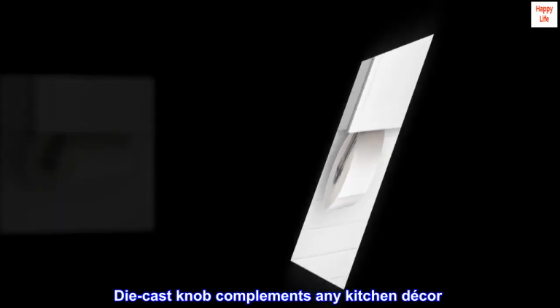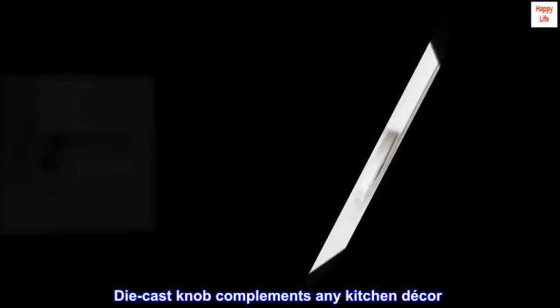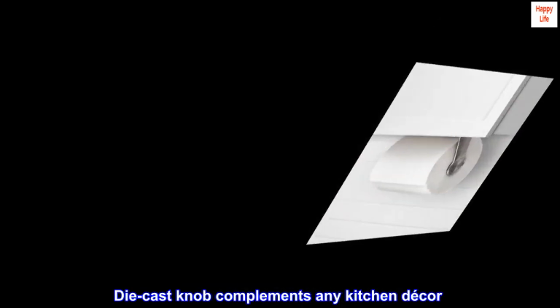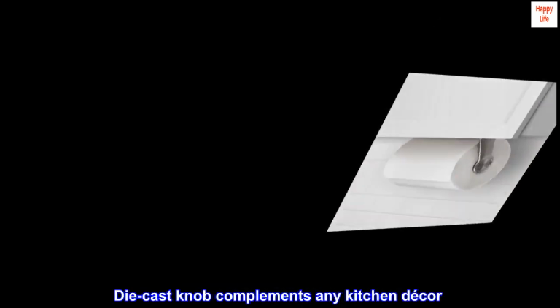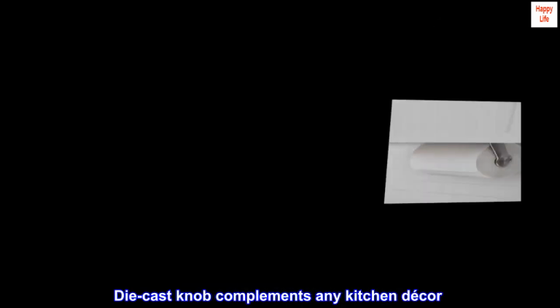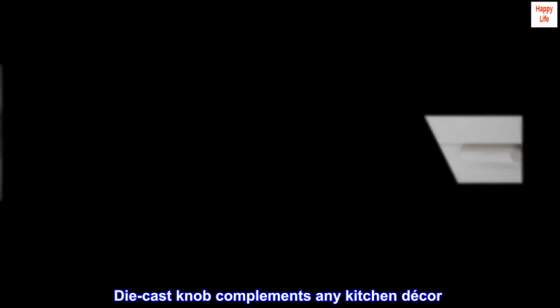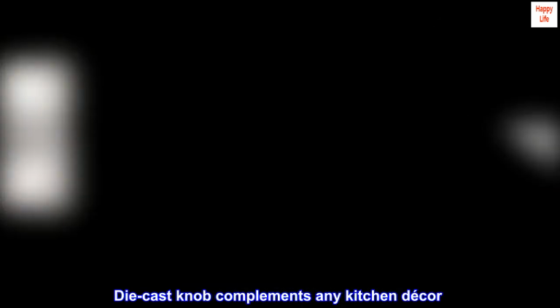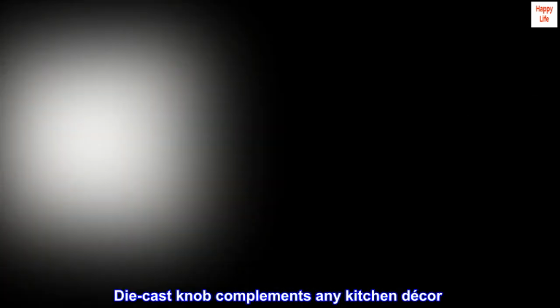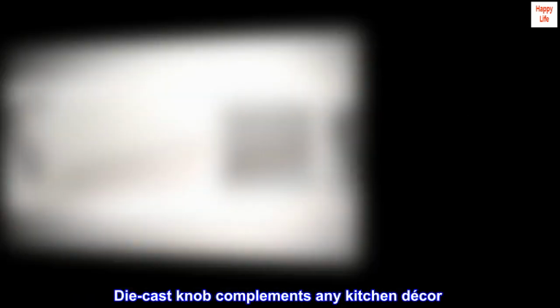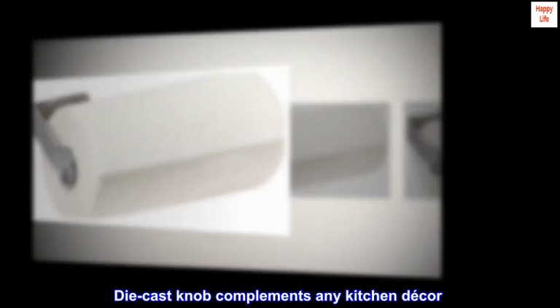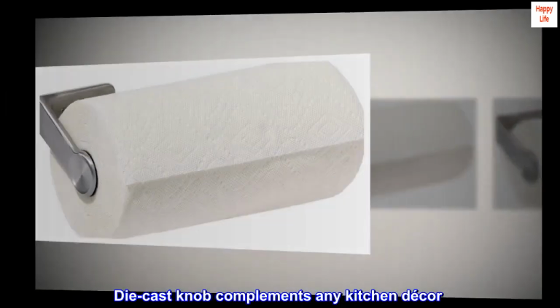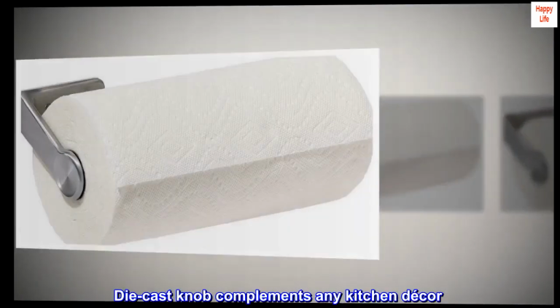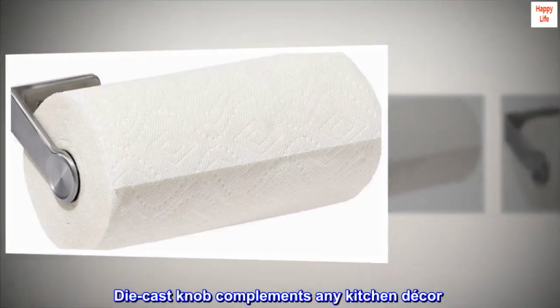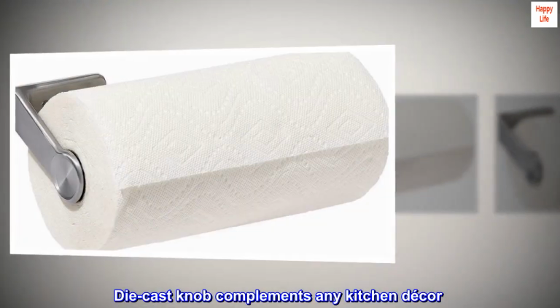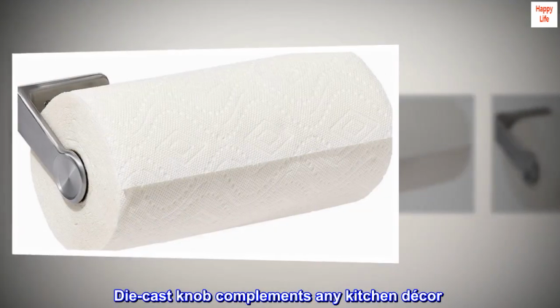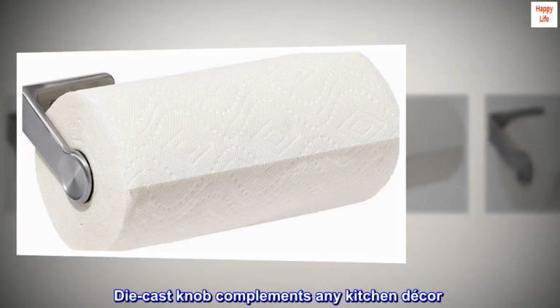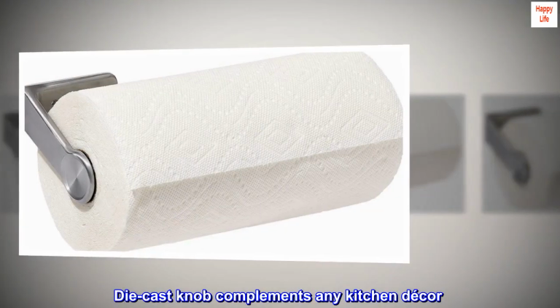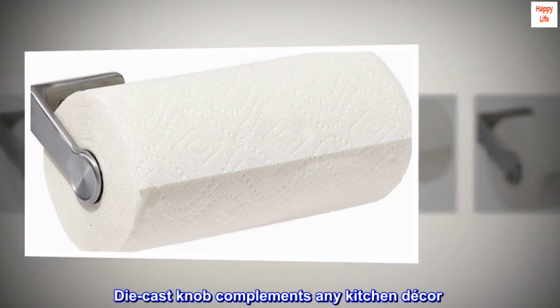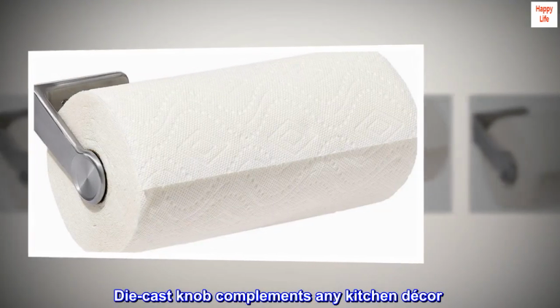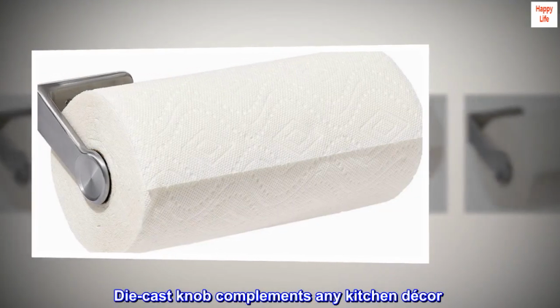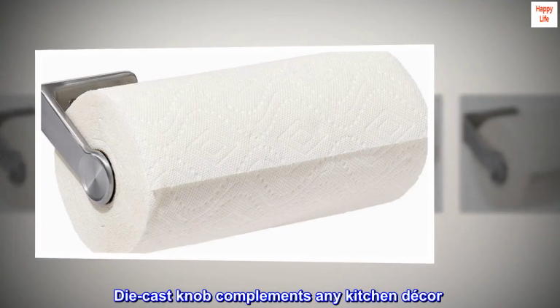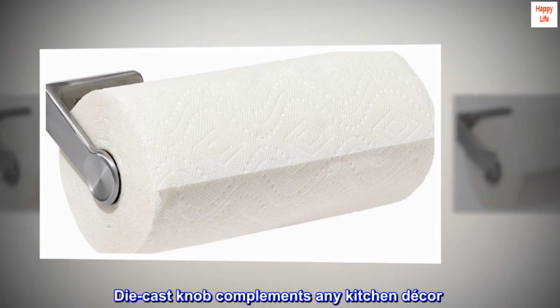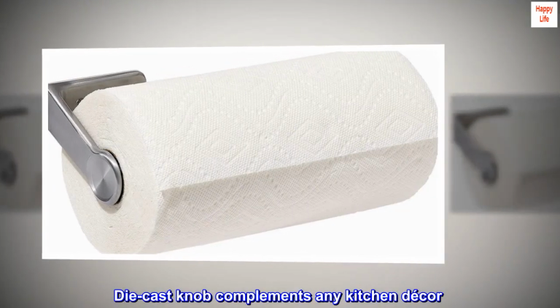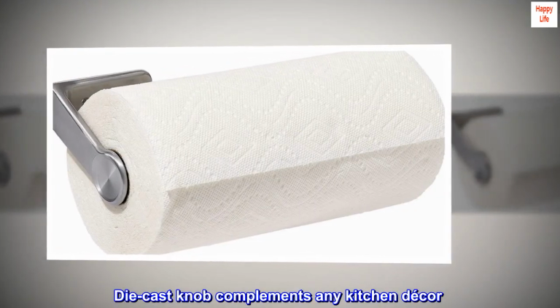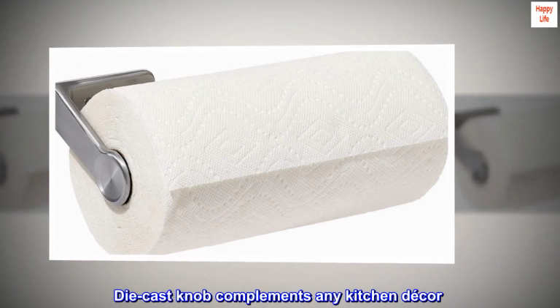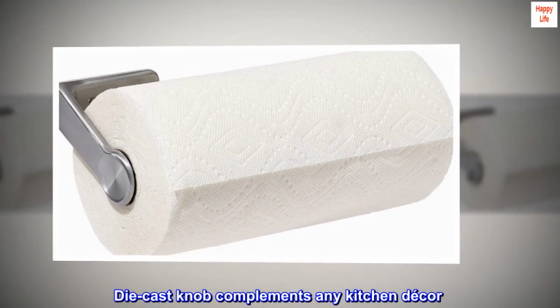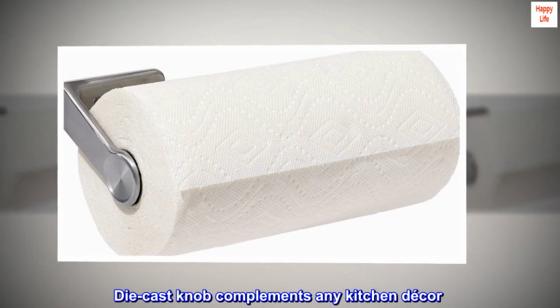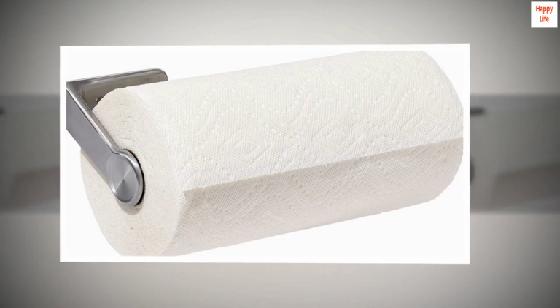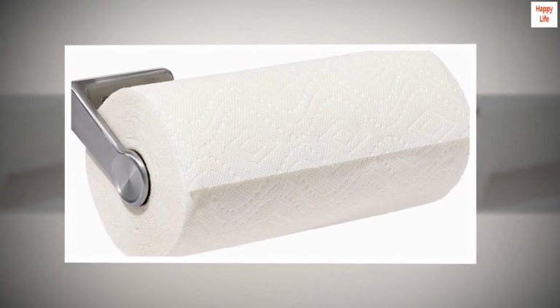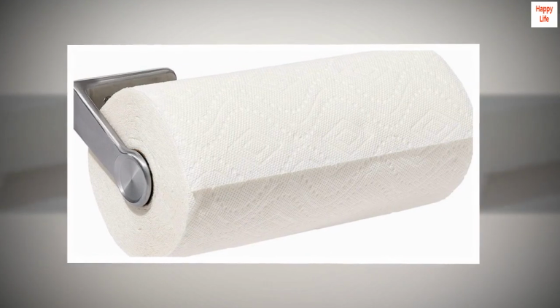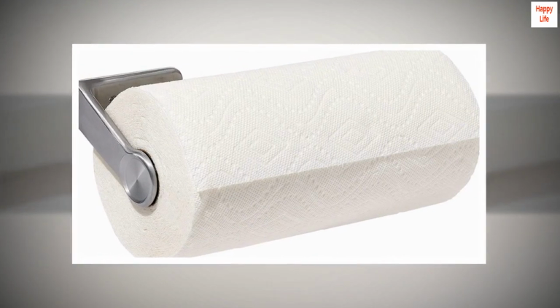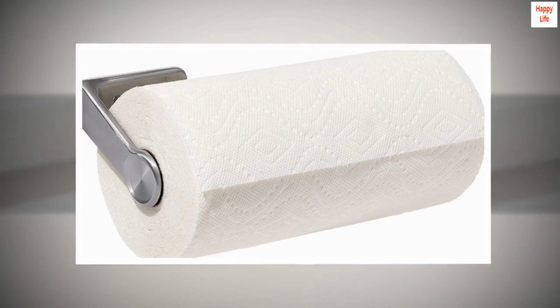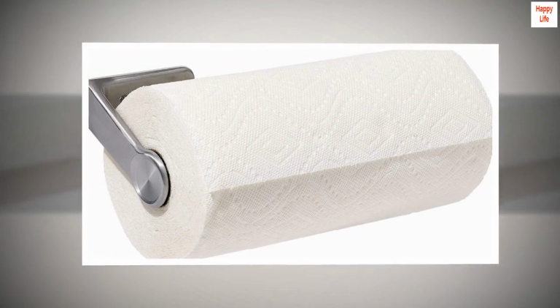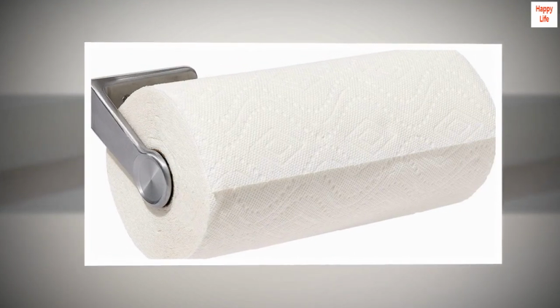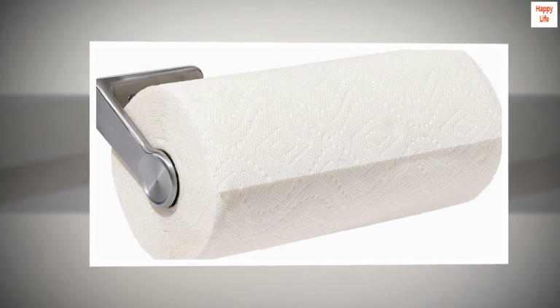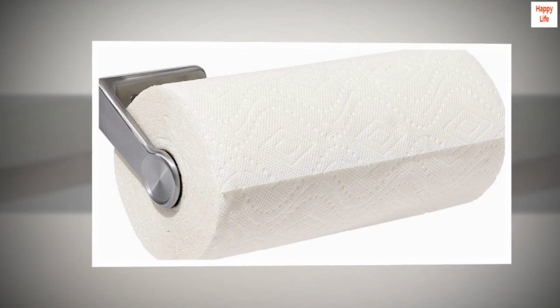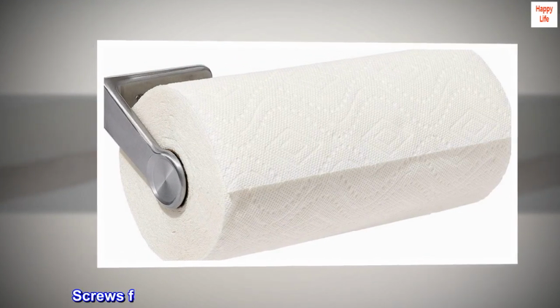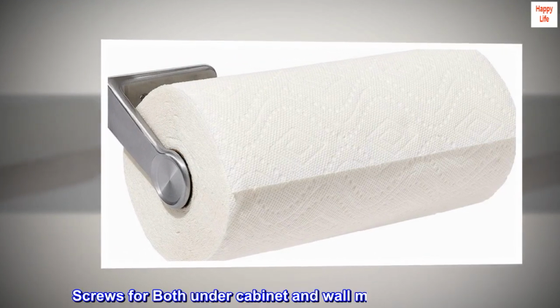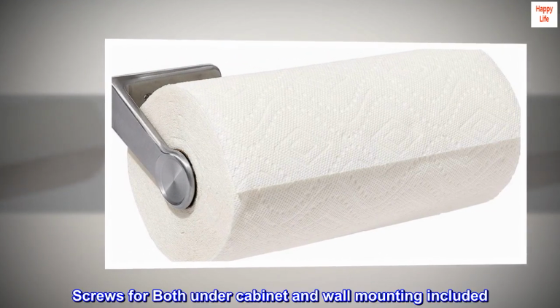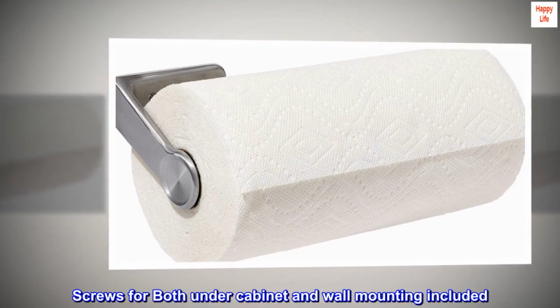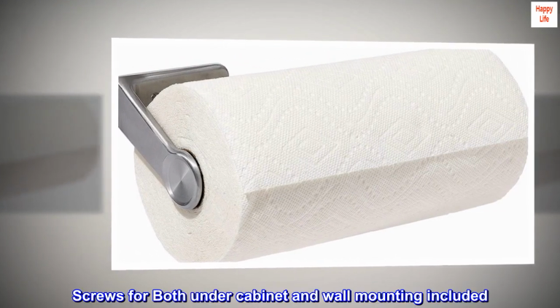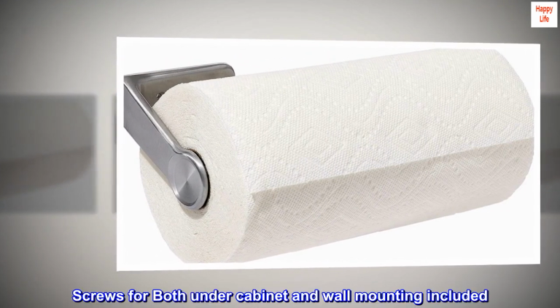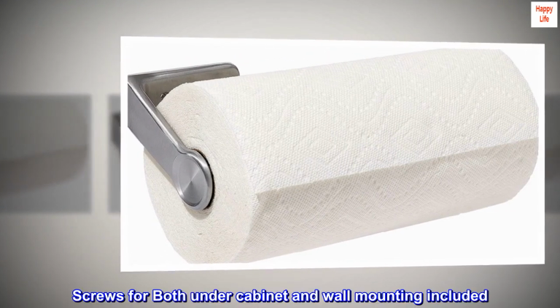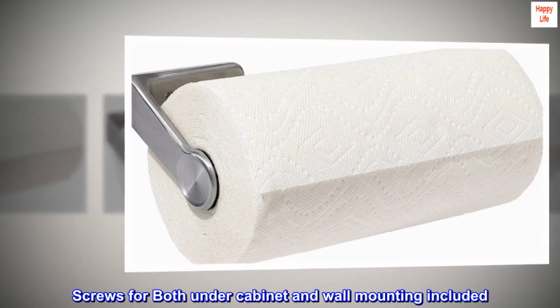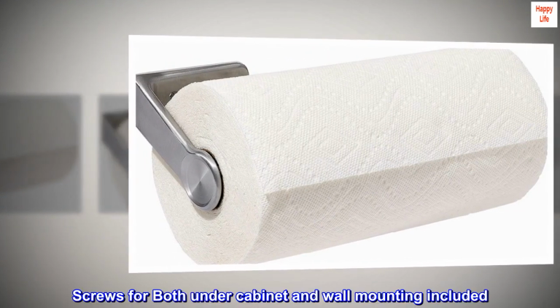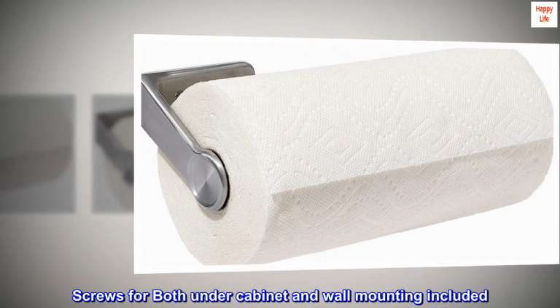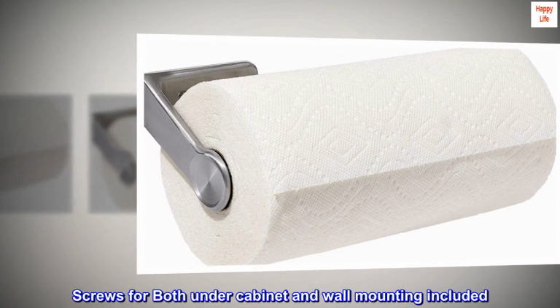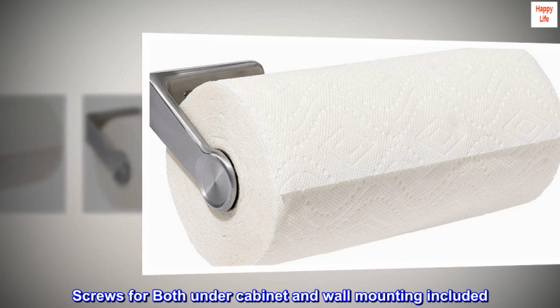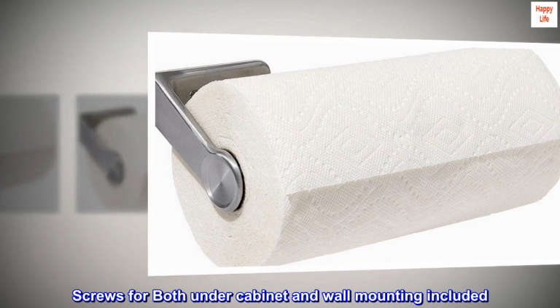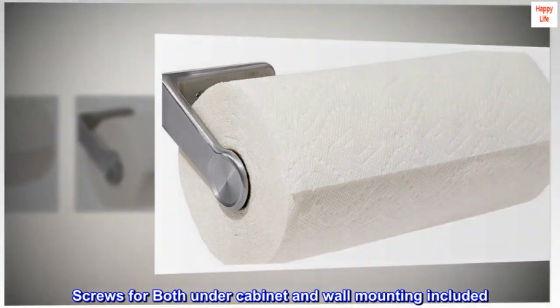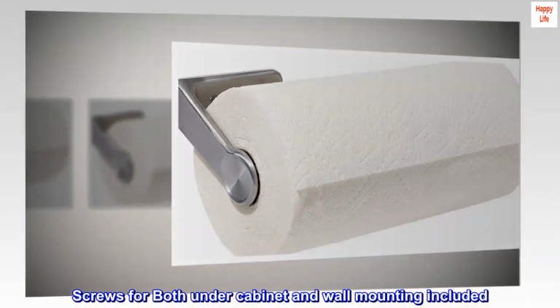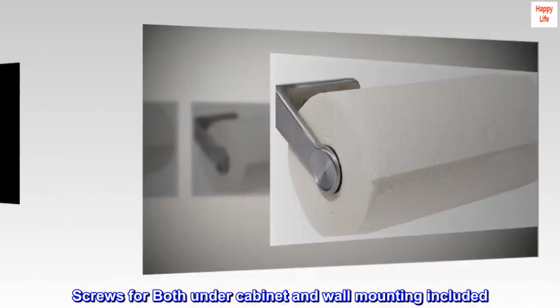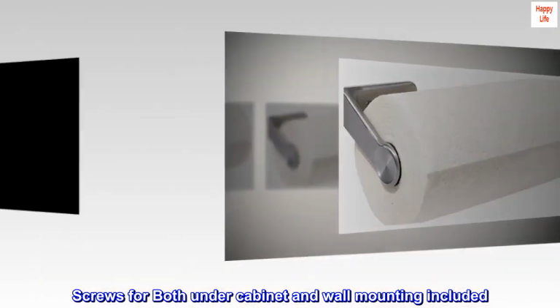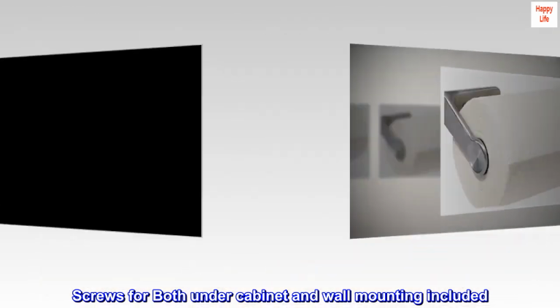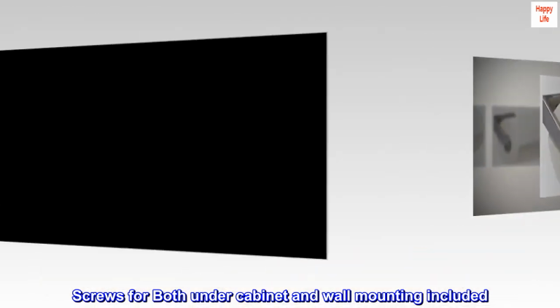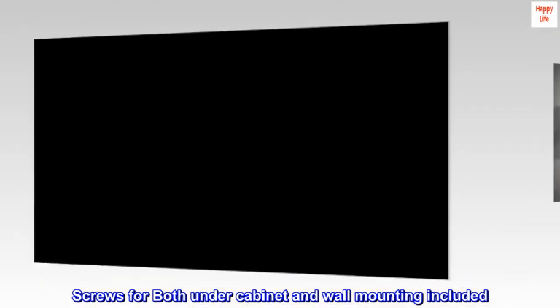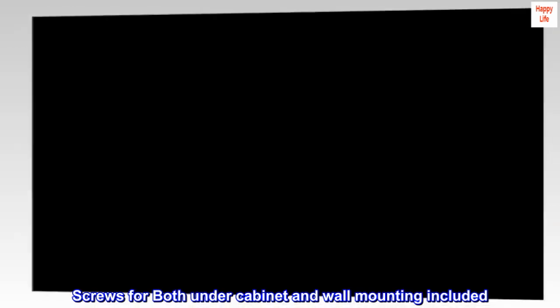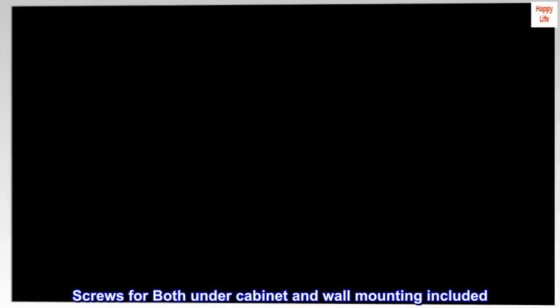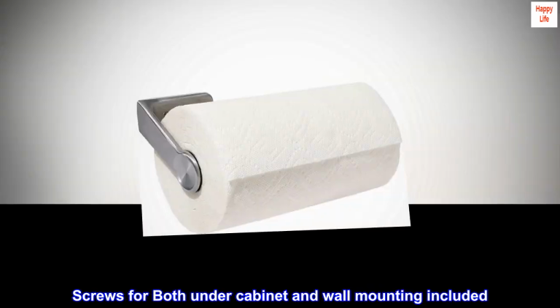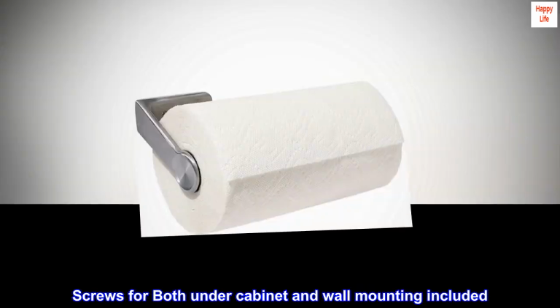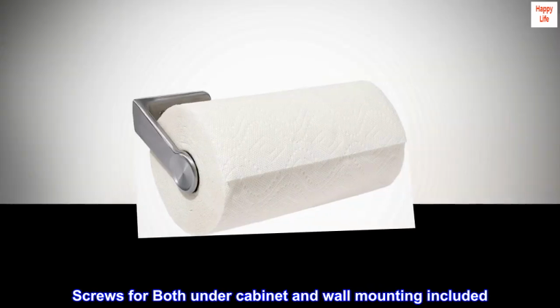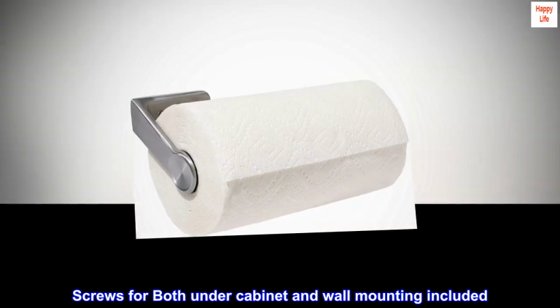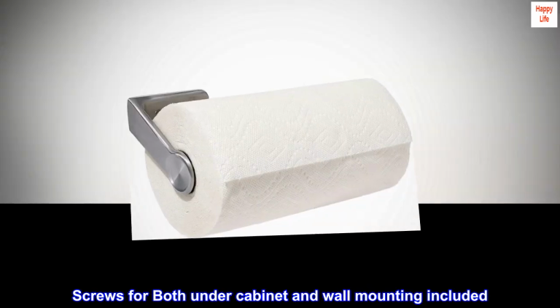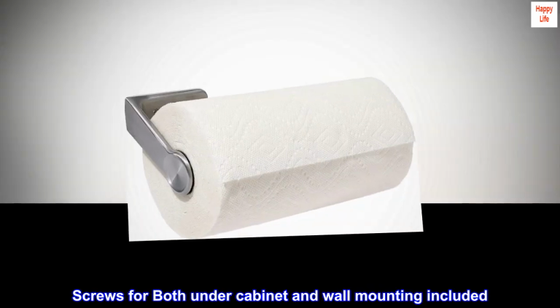Die-cast knob complements any kitchen decor. Screws for both under cabinet and wall mounting included.